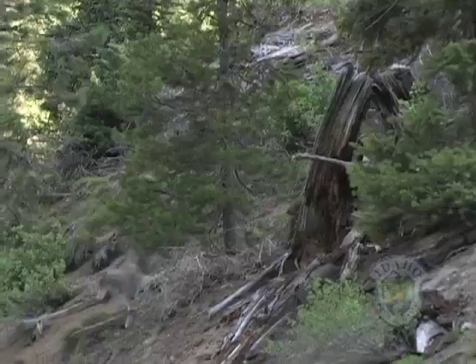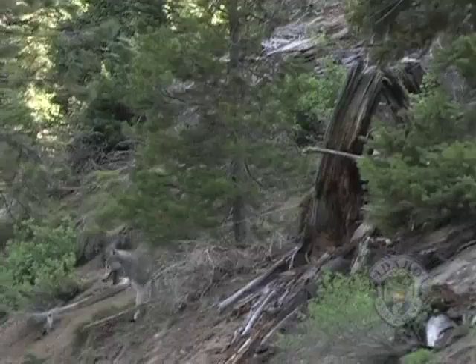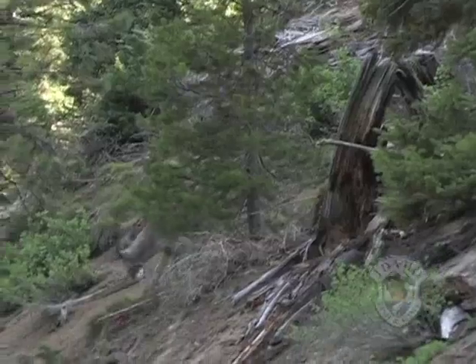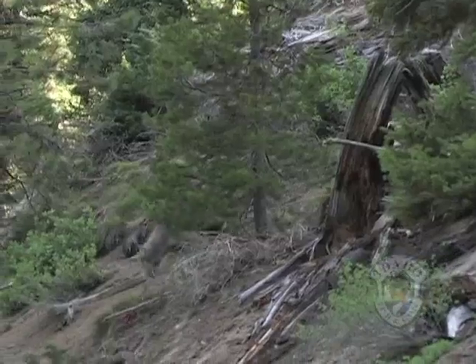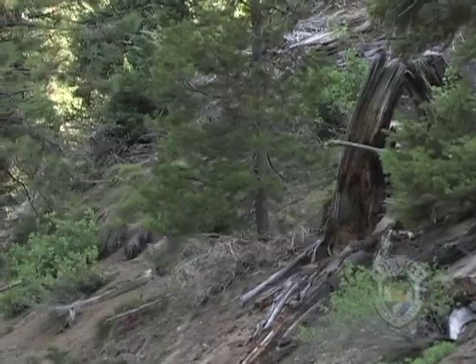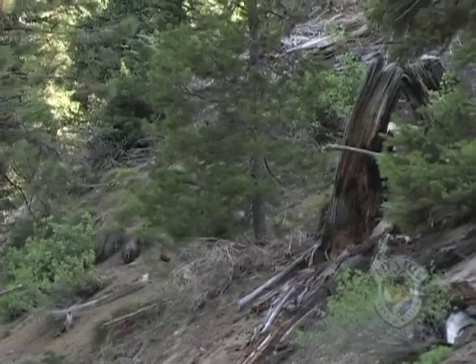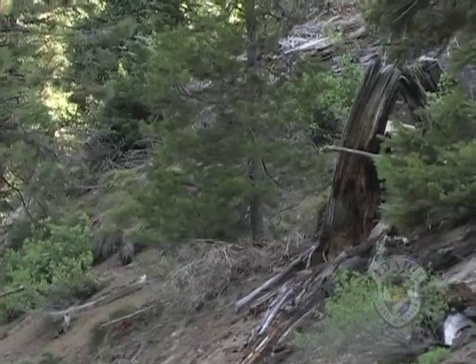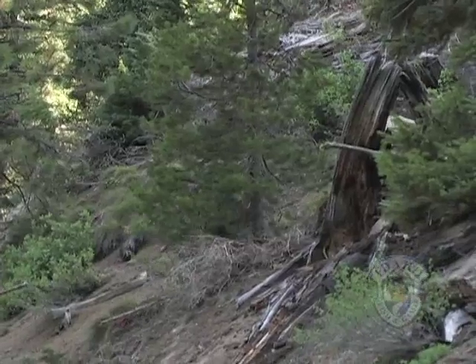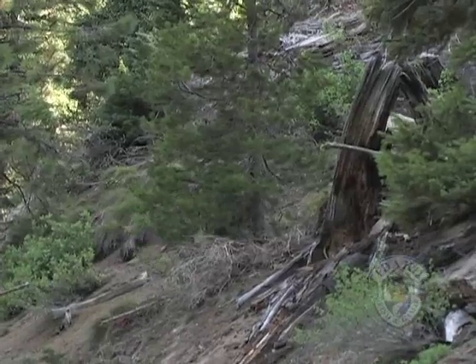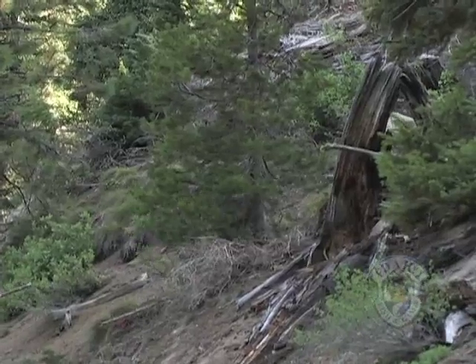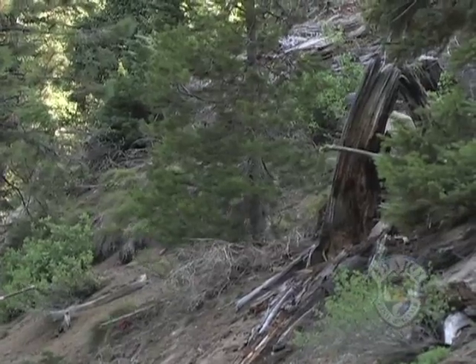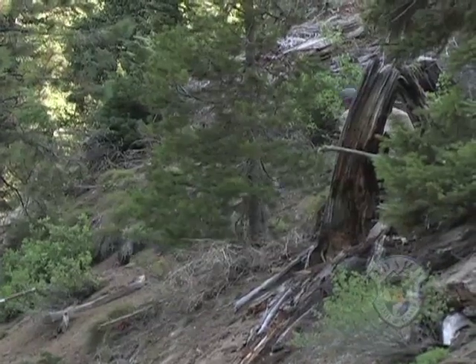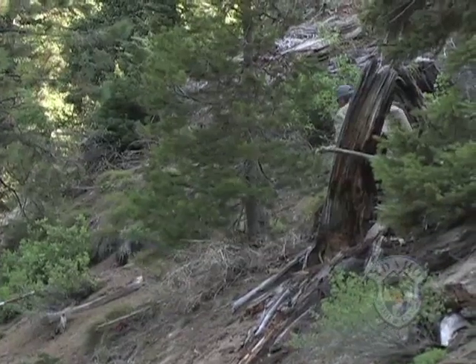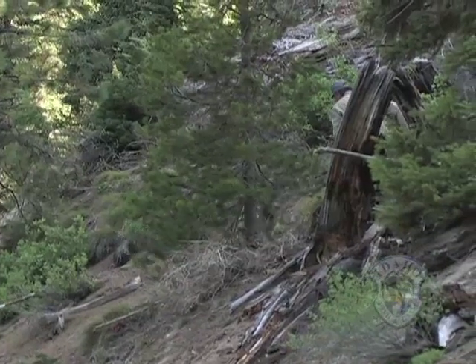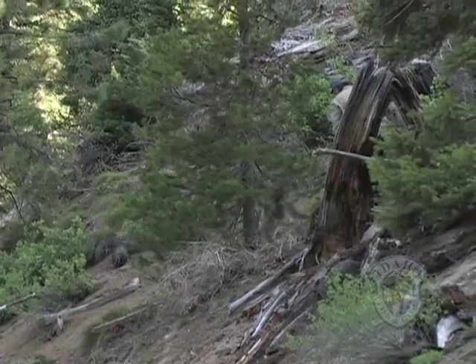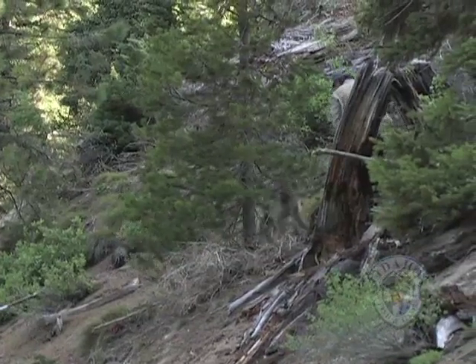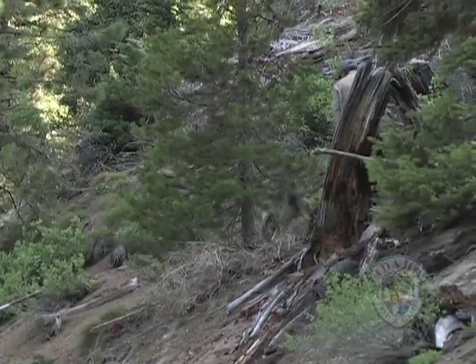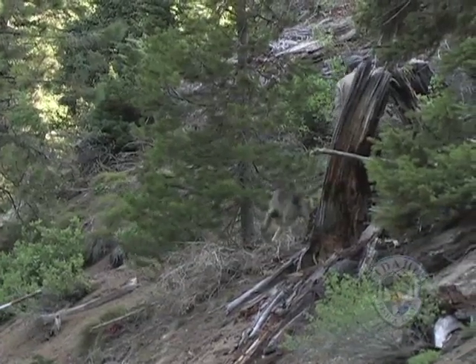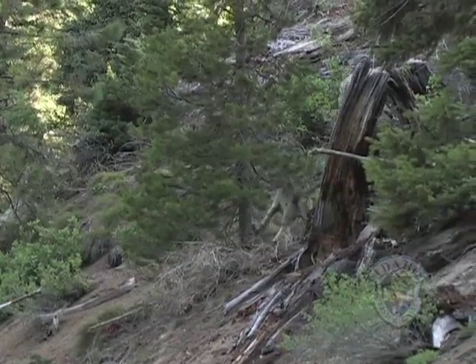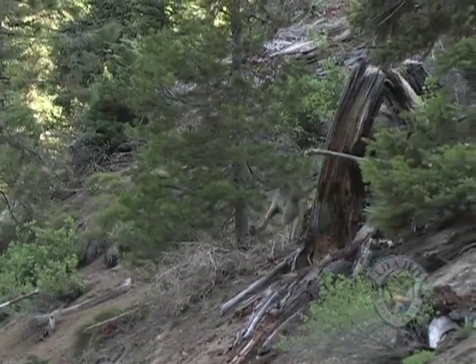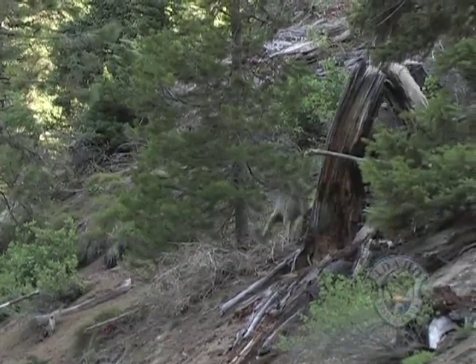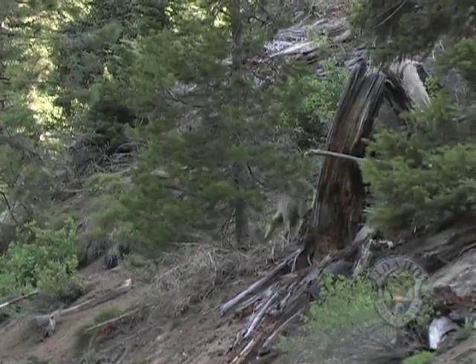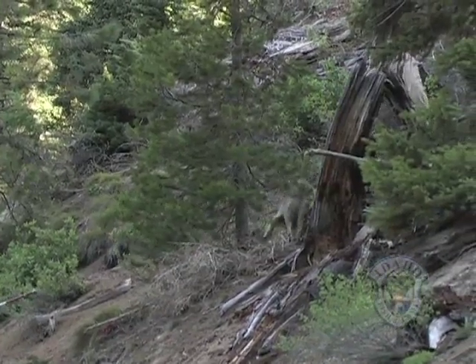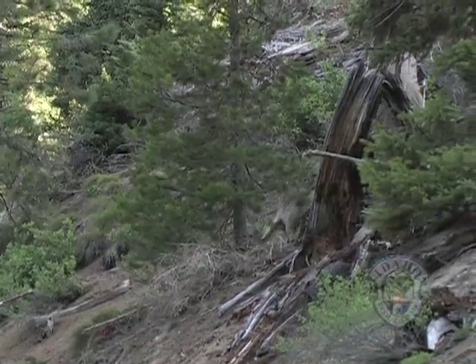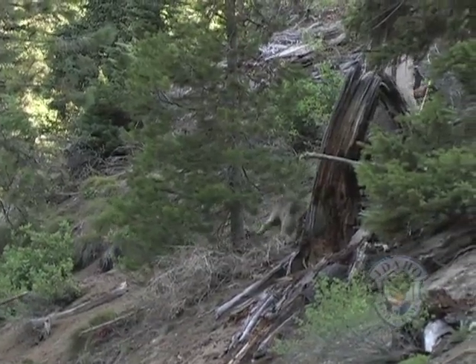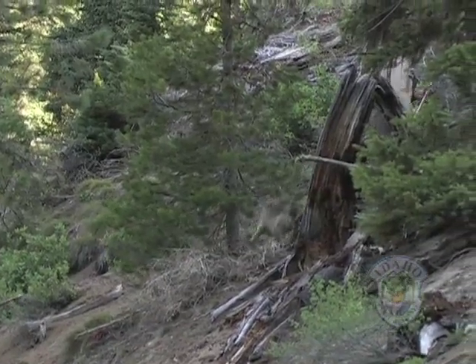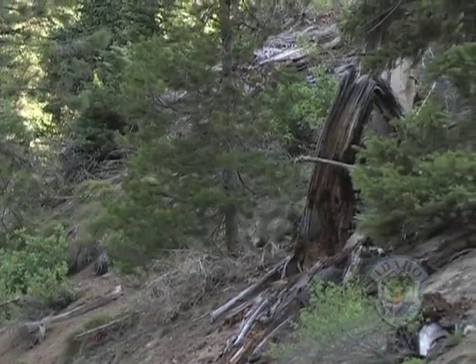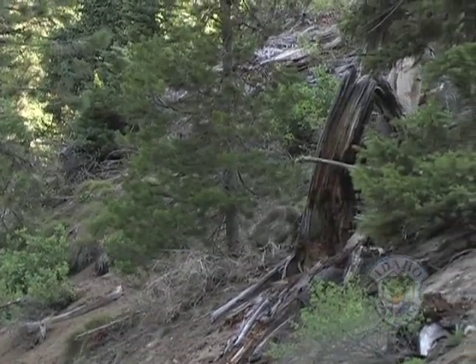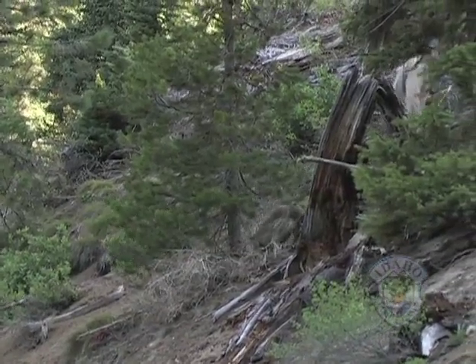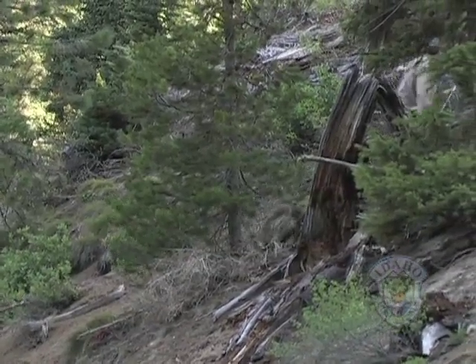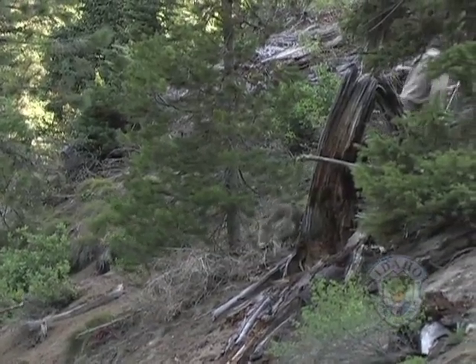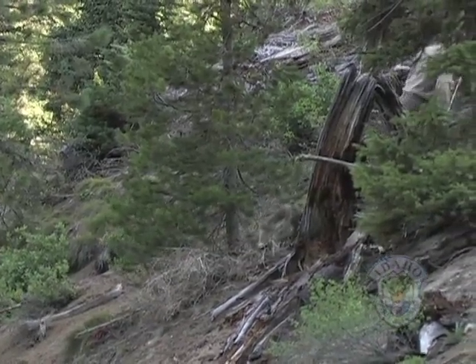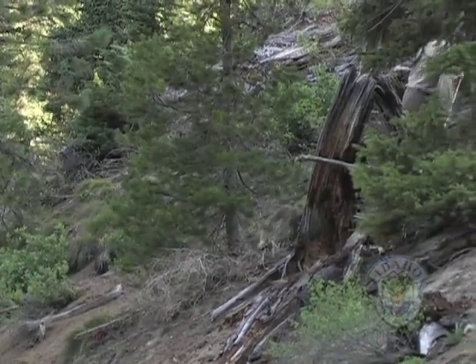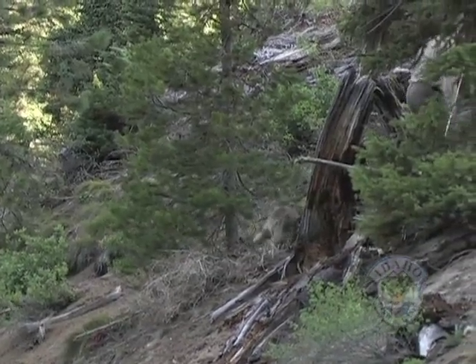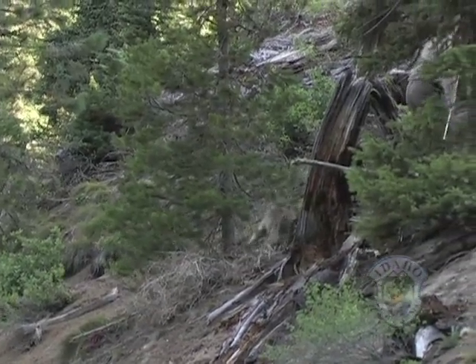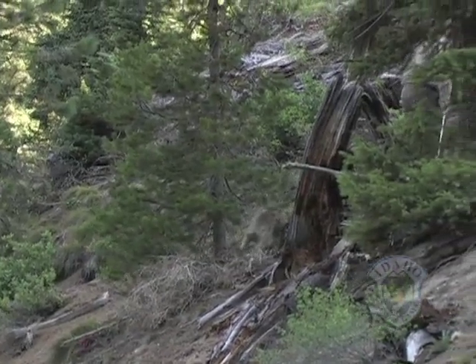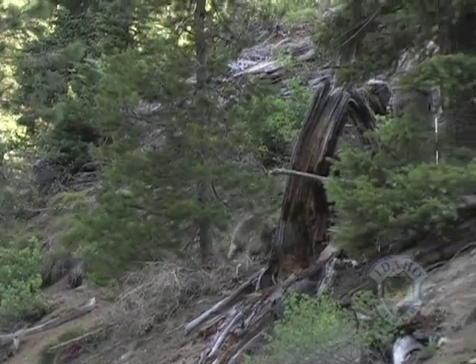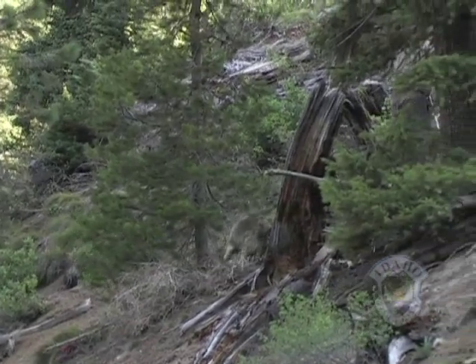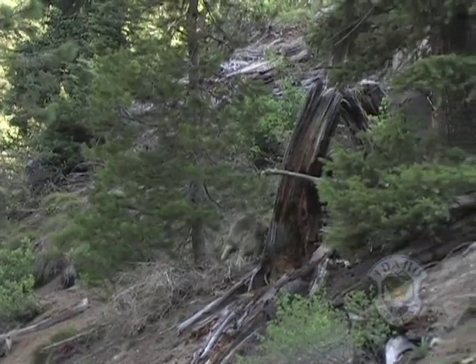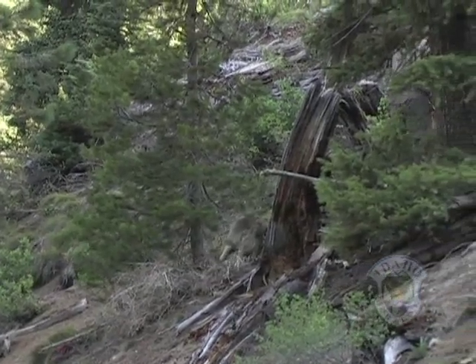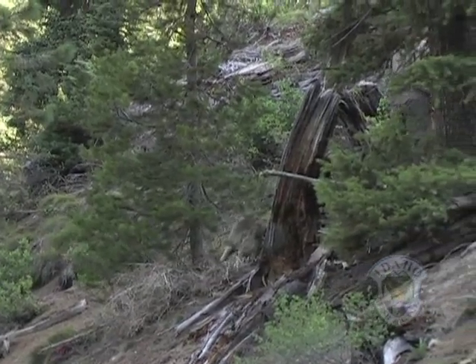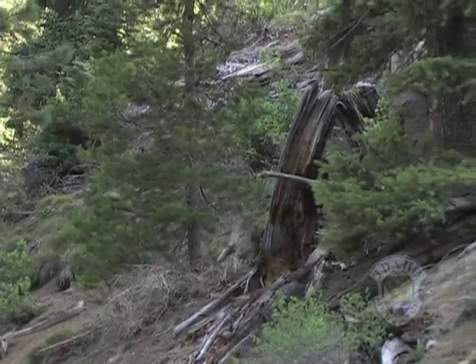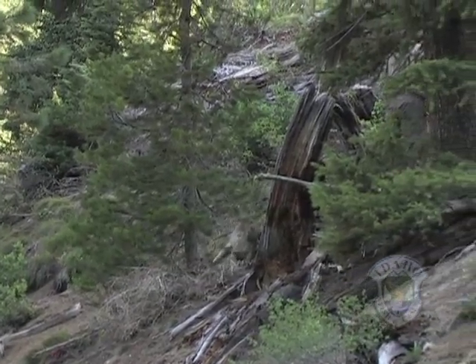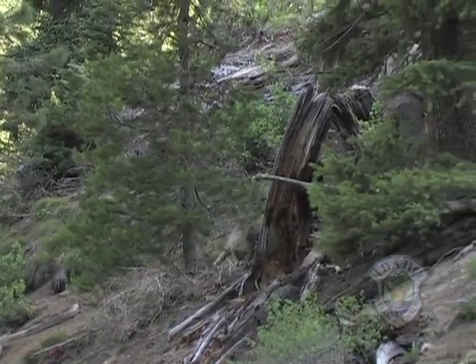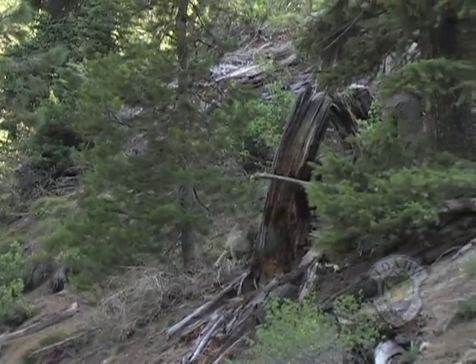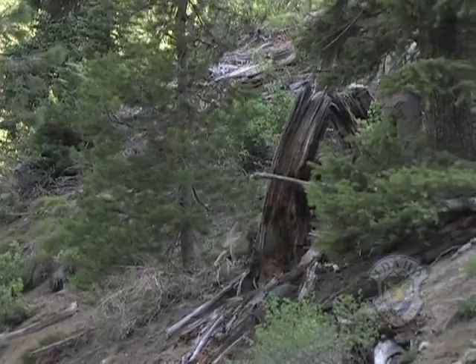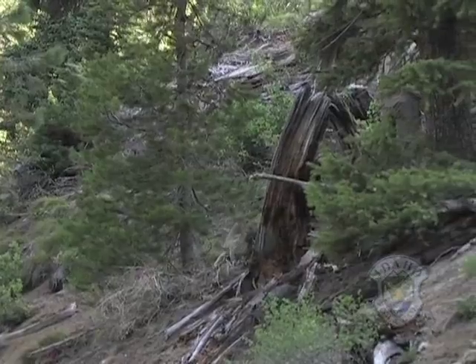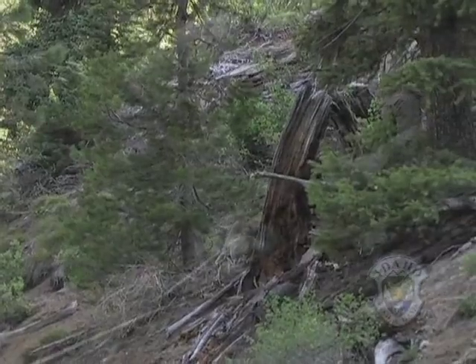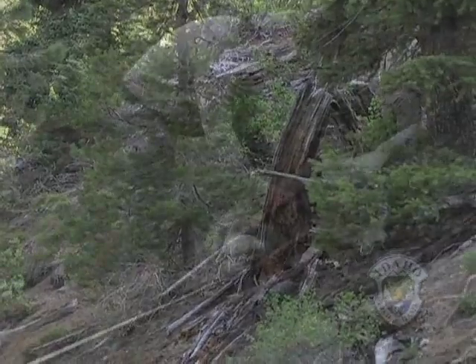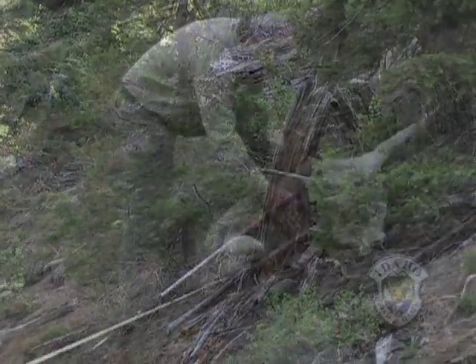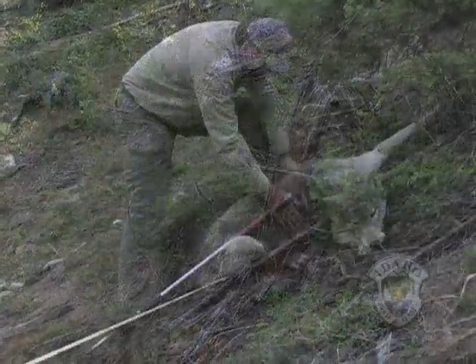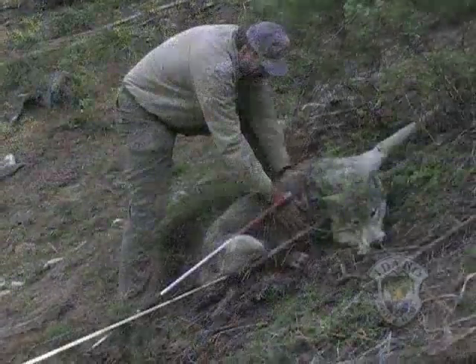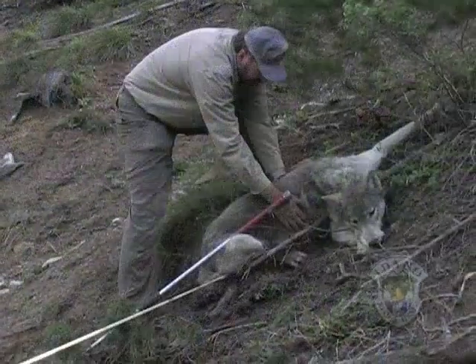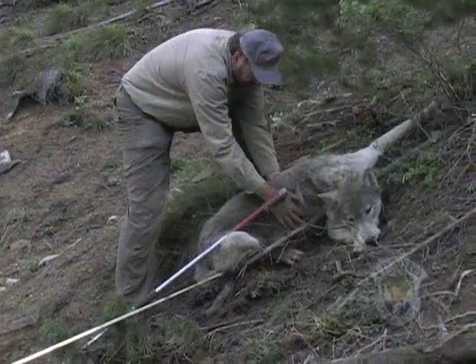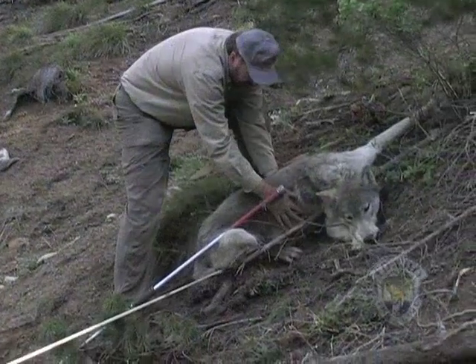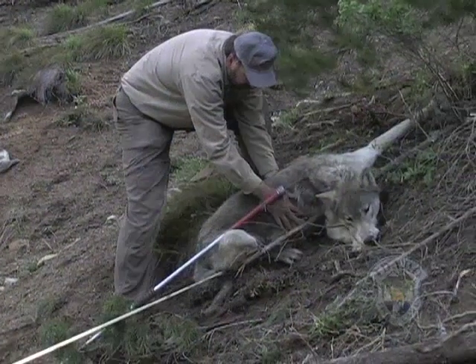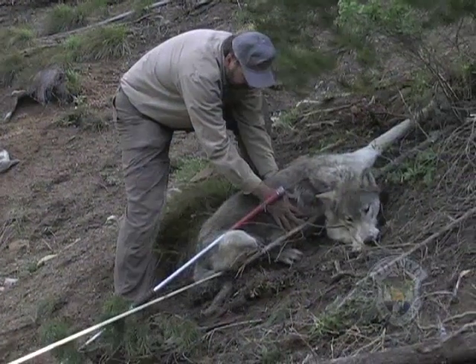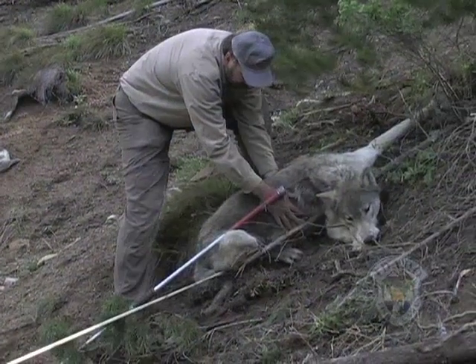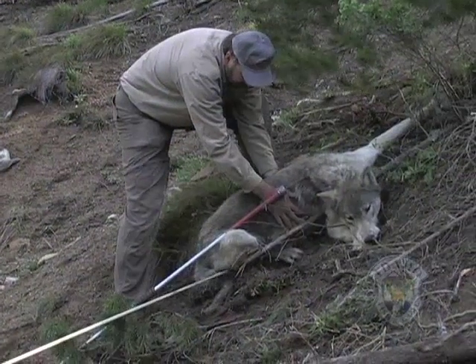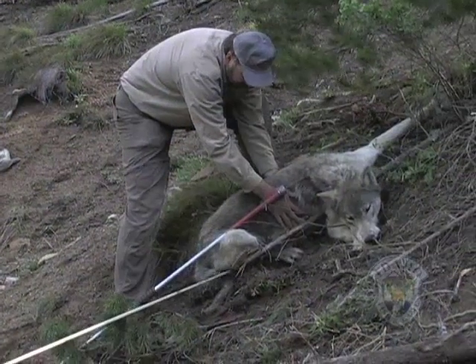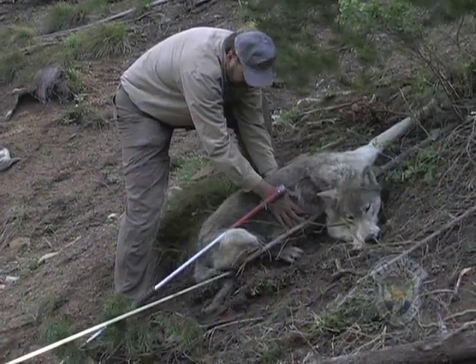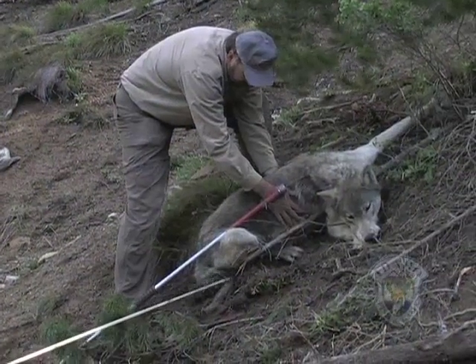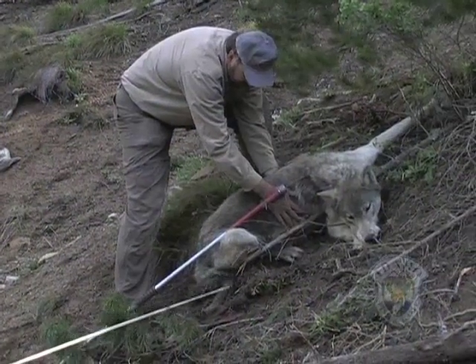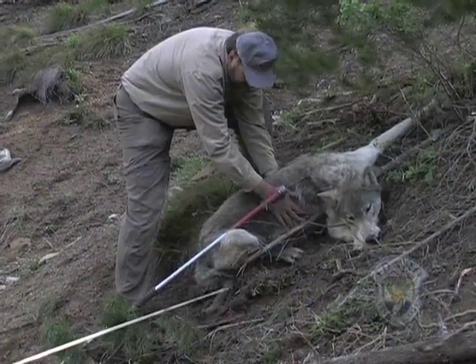Hey, hey — did you get him? Once the drug takes effect, this young male wolf will be fitted with a radio collar.